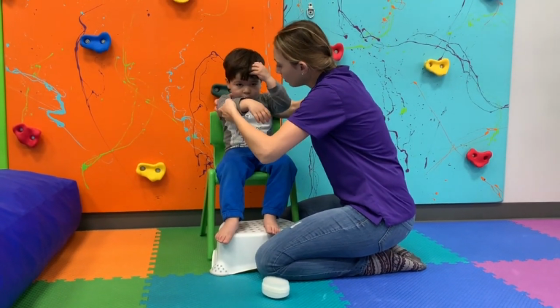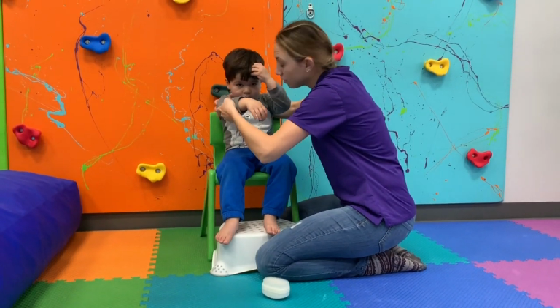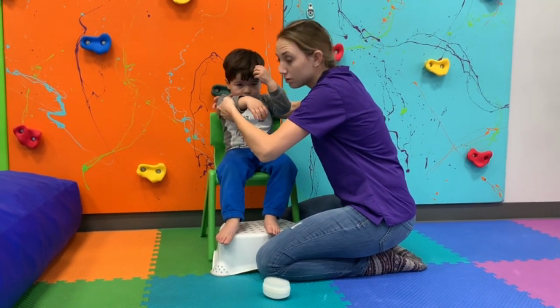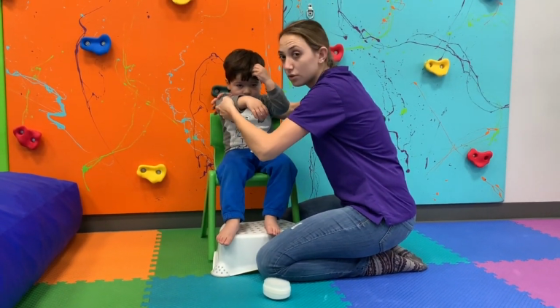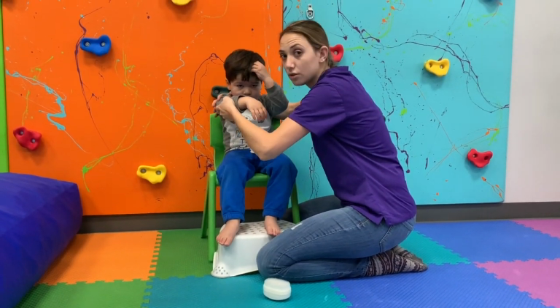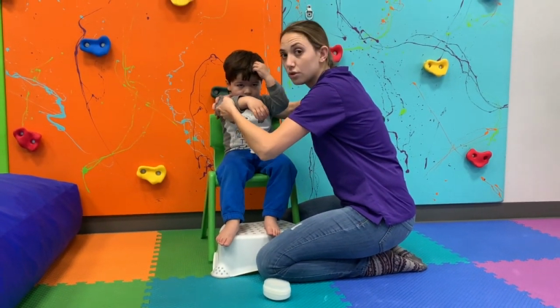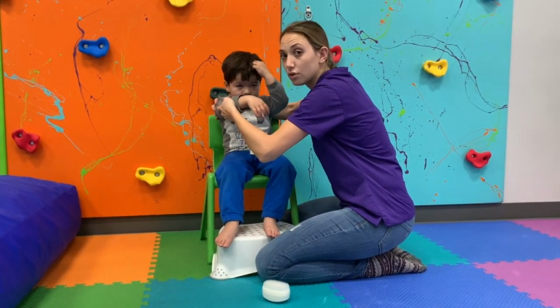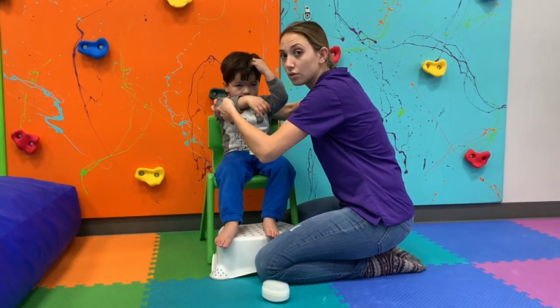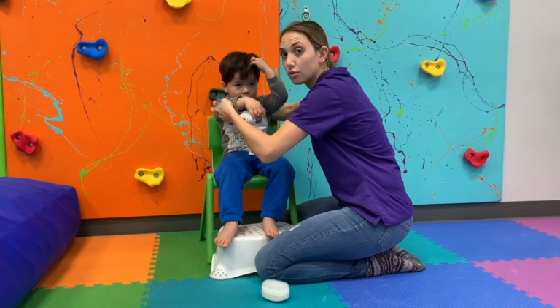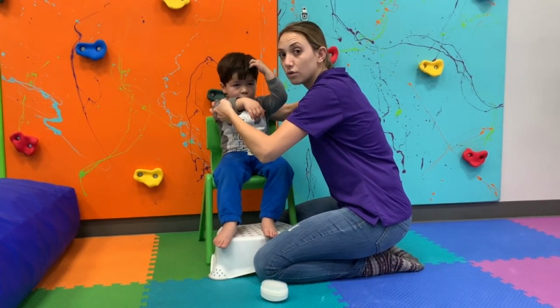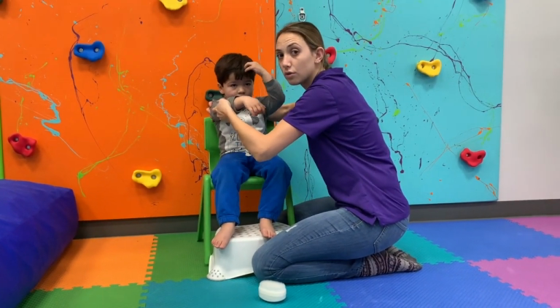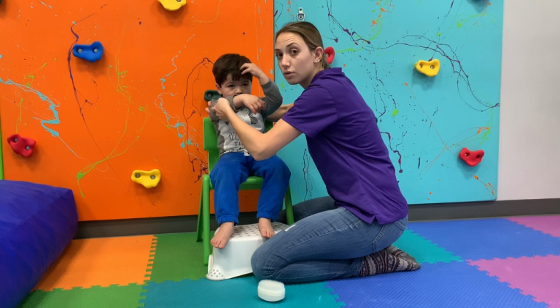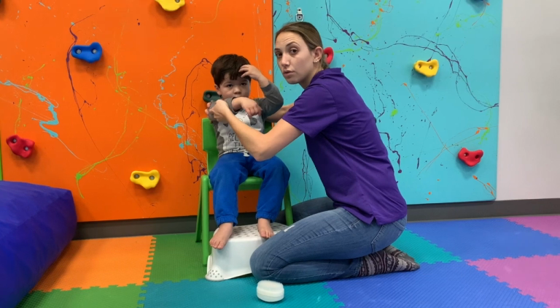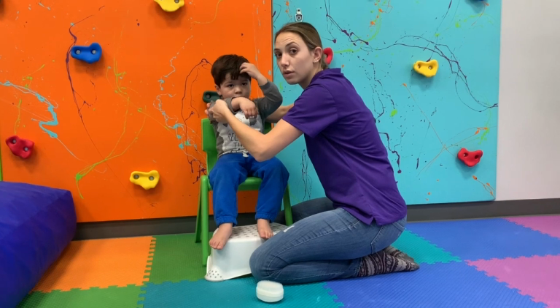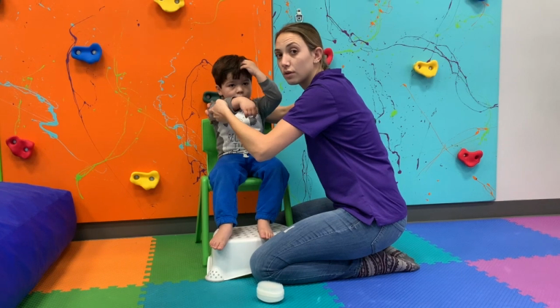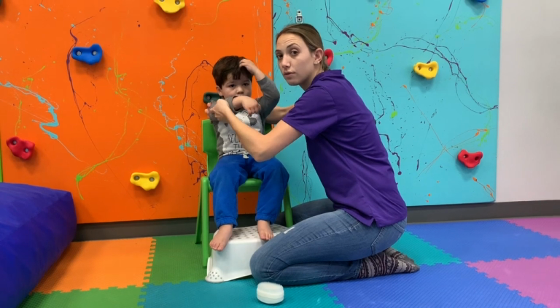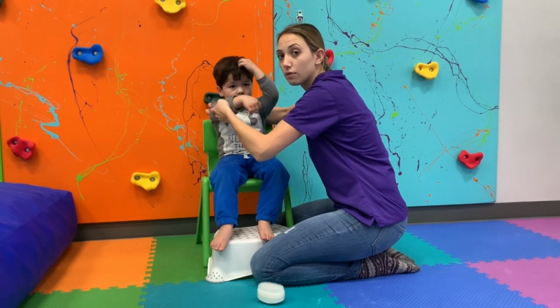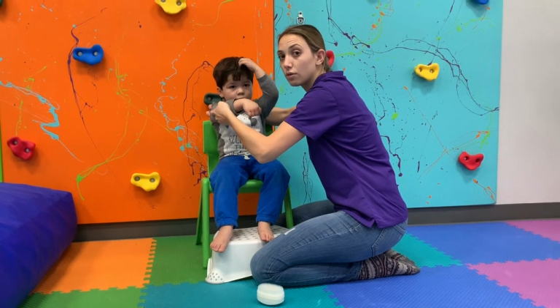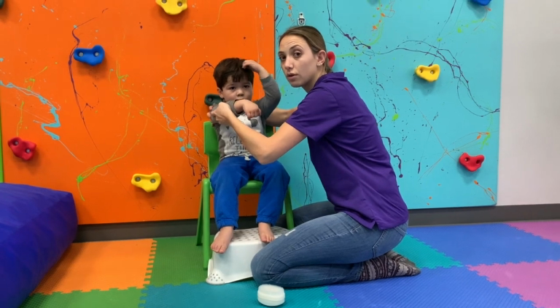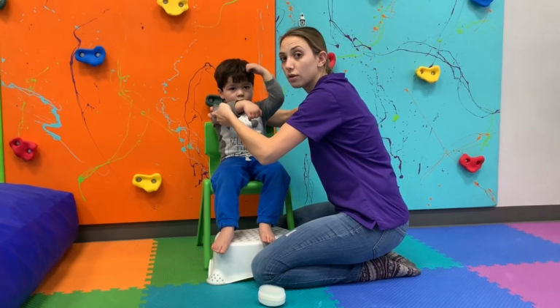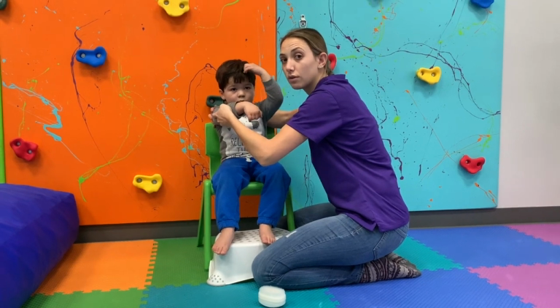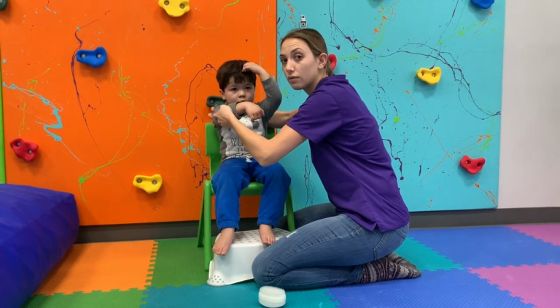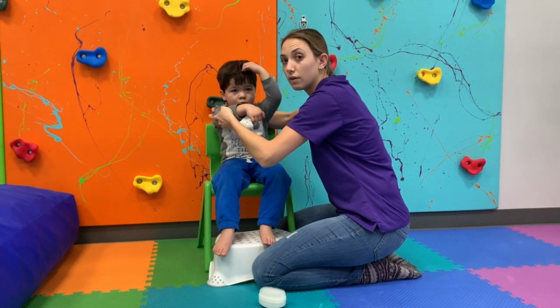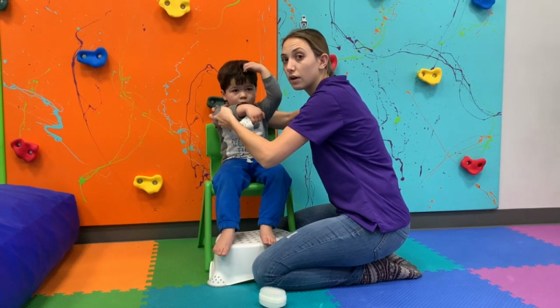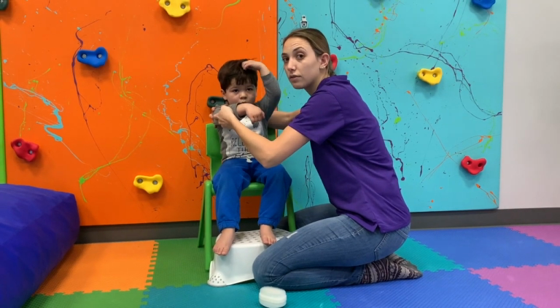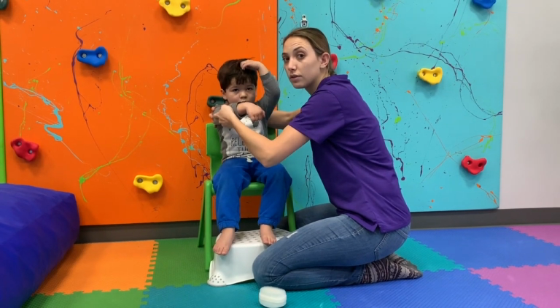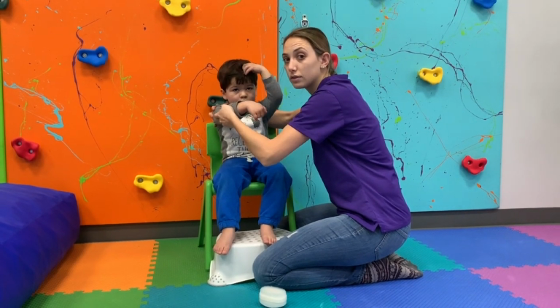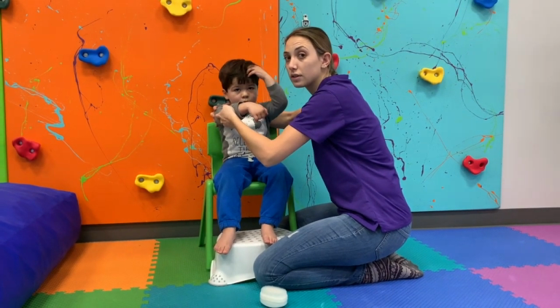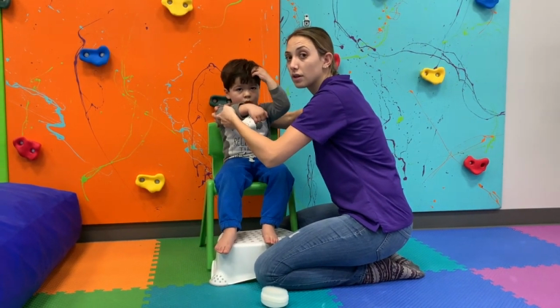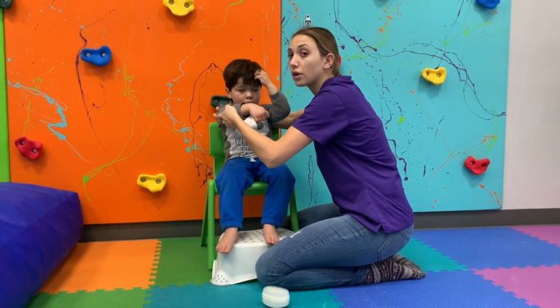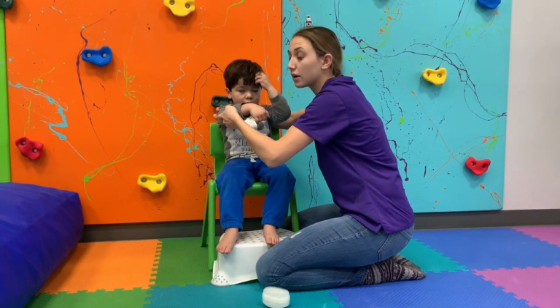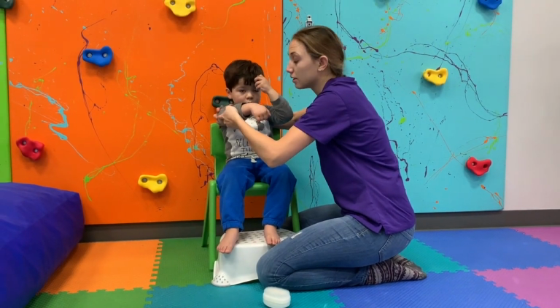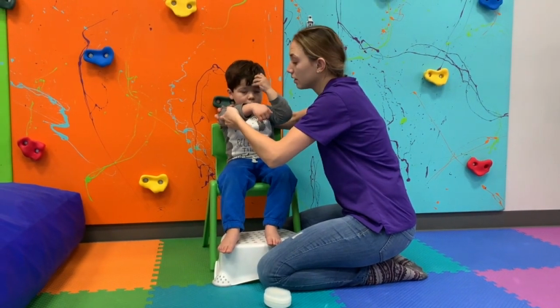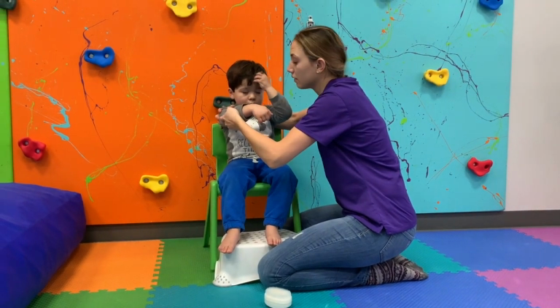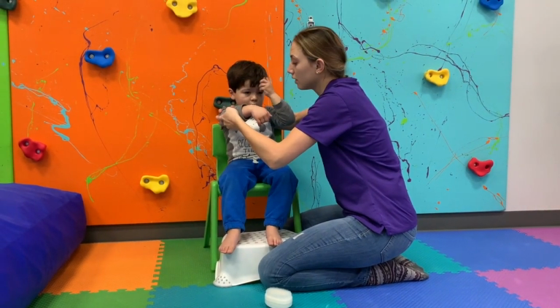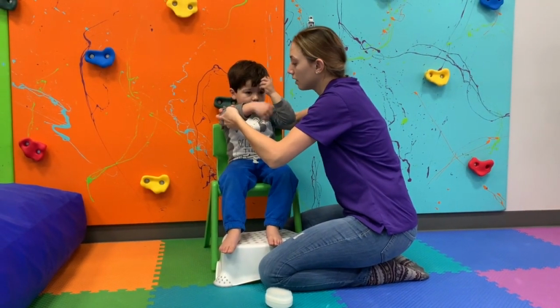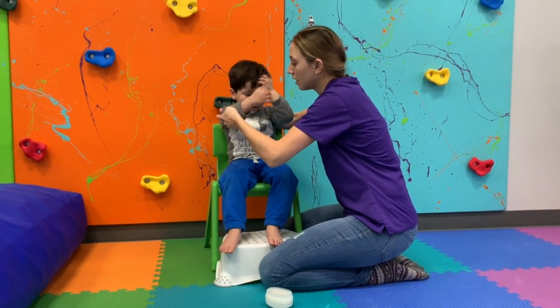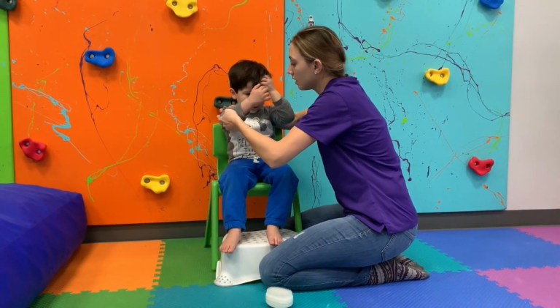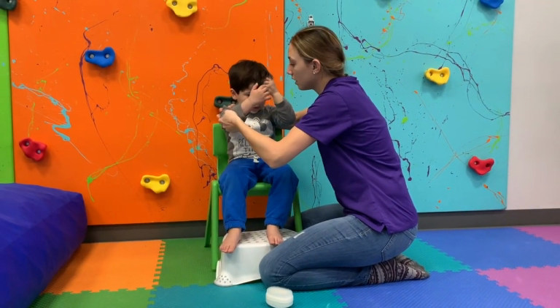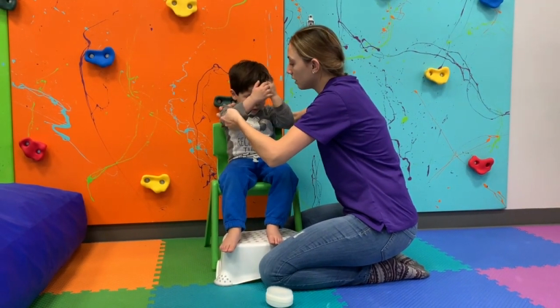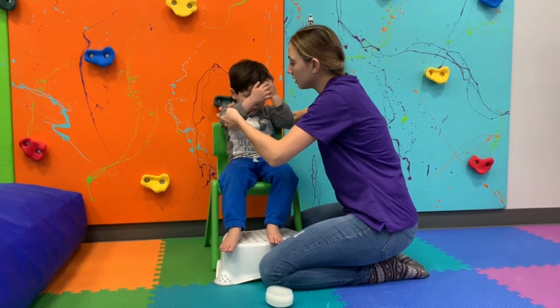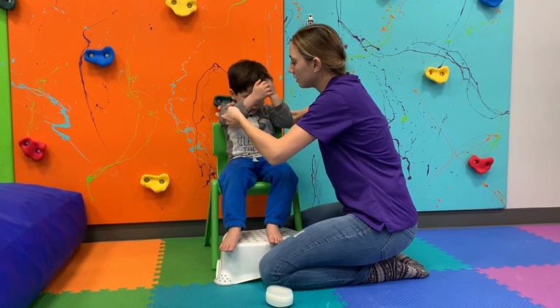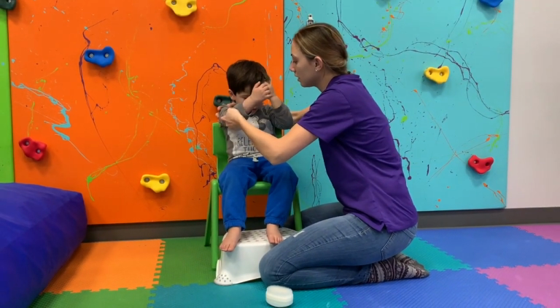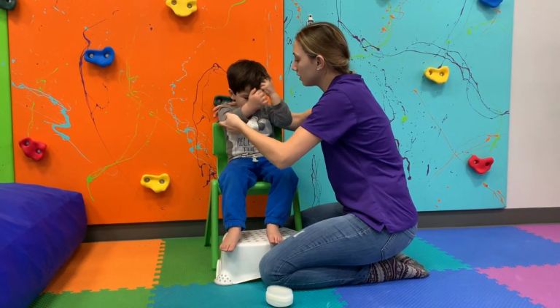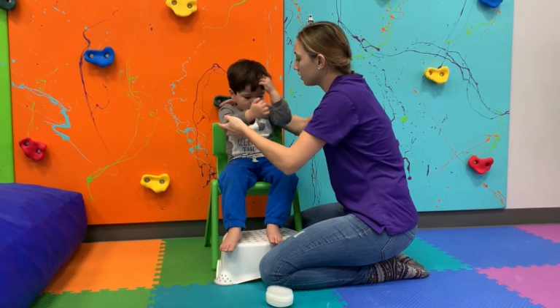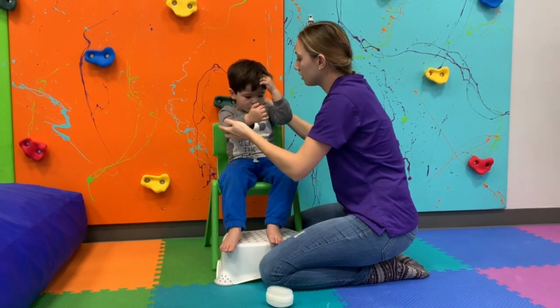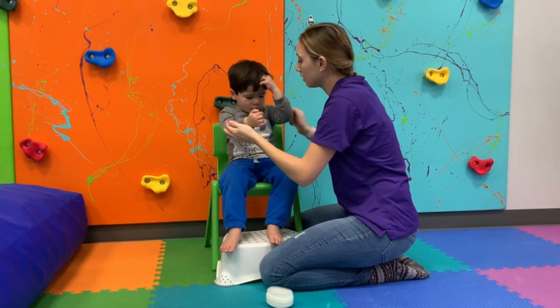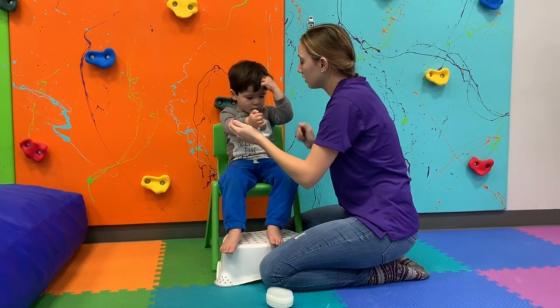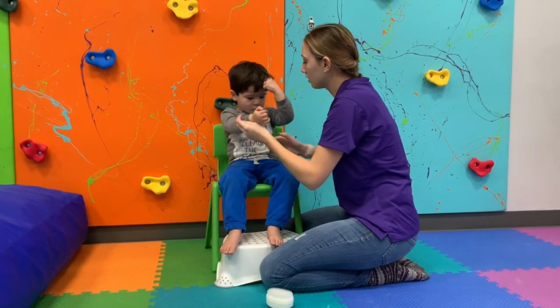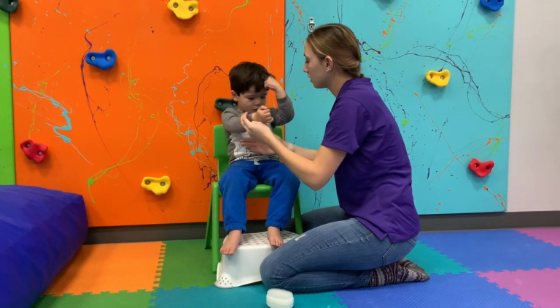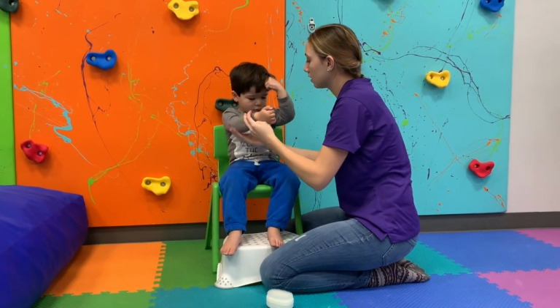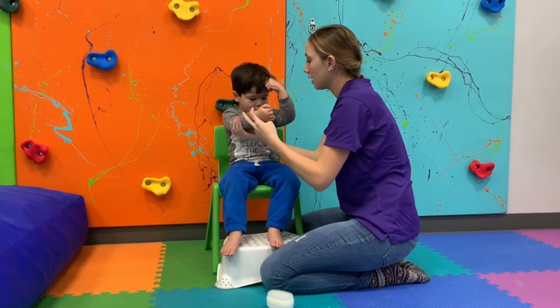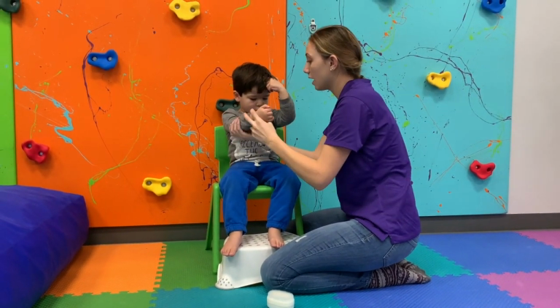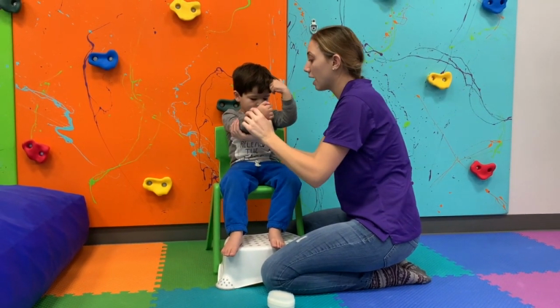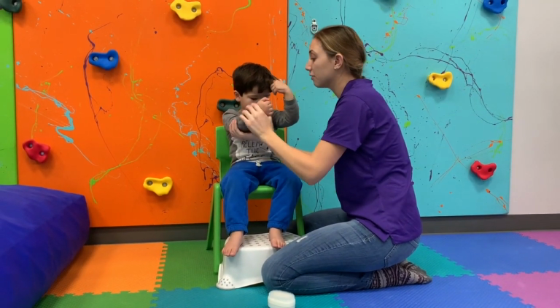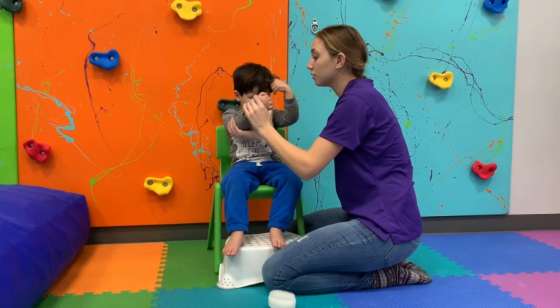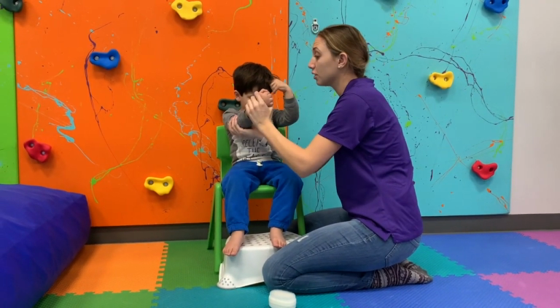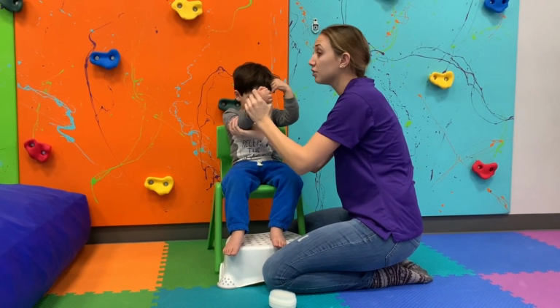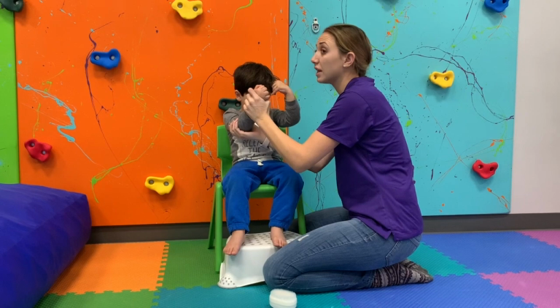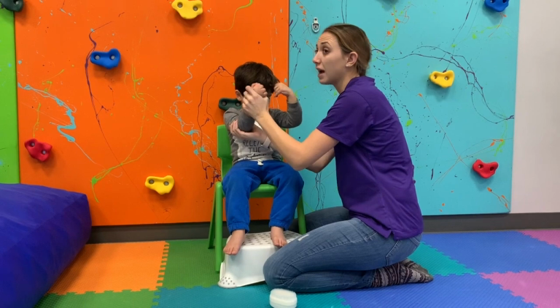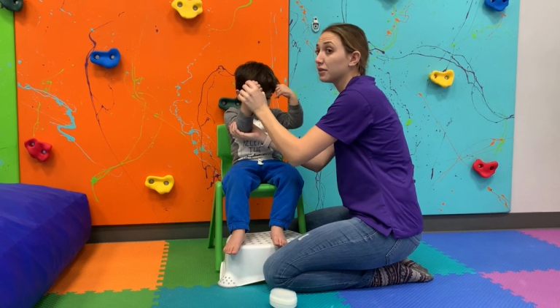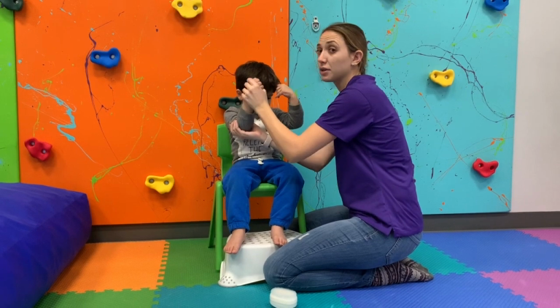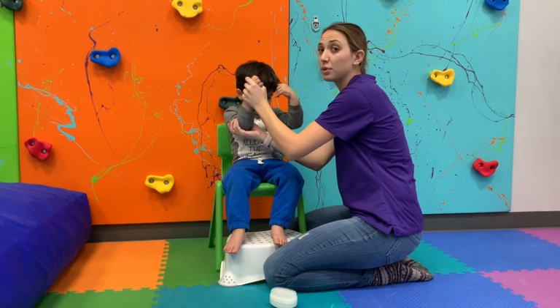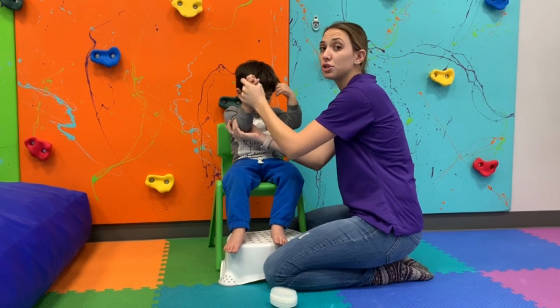The complete routine should only take about three minutes. Your occupational therapist will guide you in the appropriate frequency per day for your child.